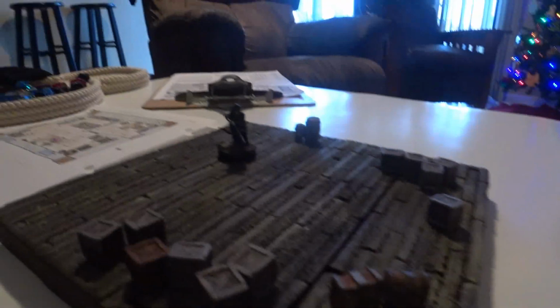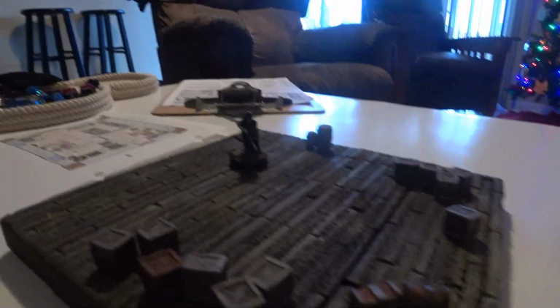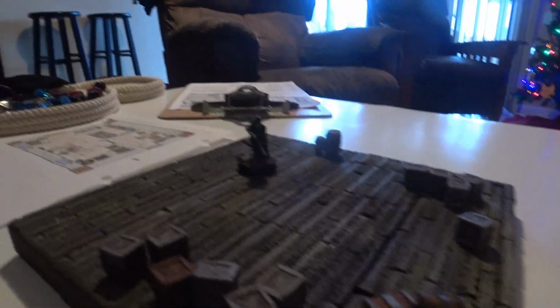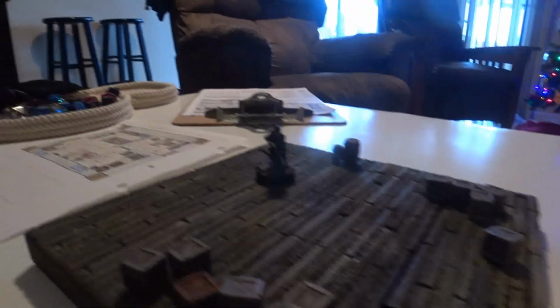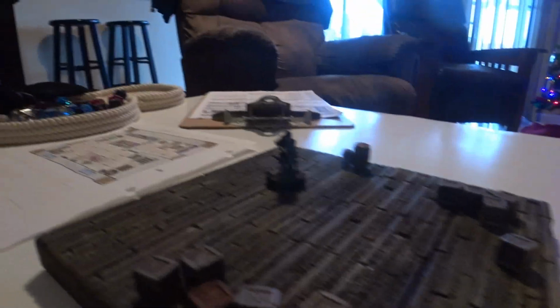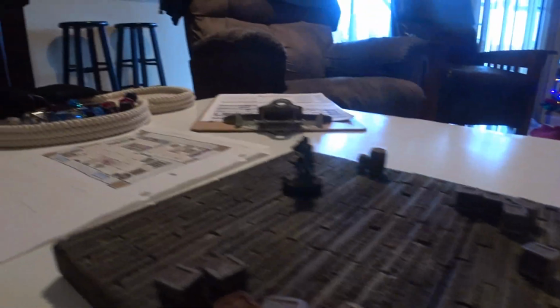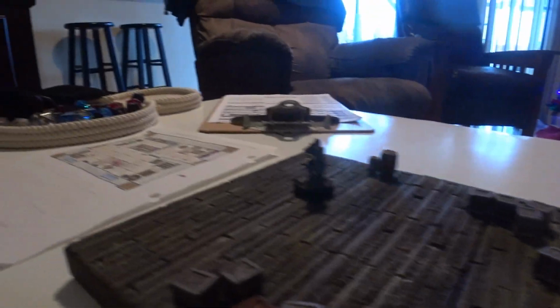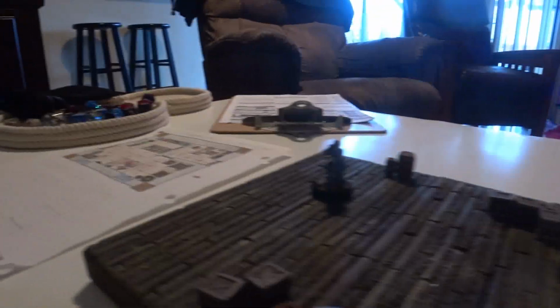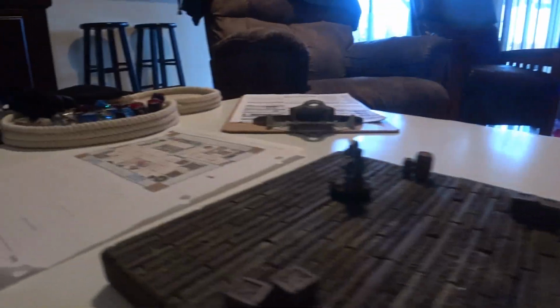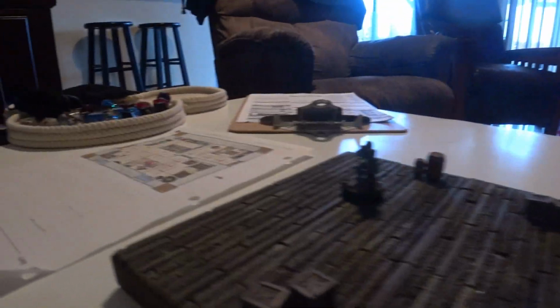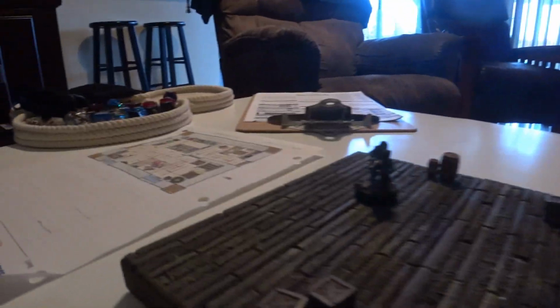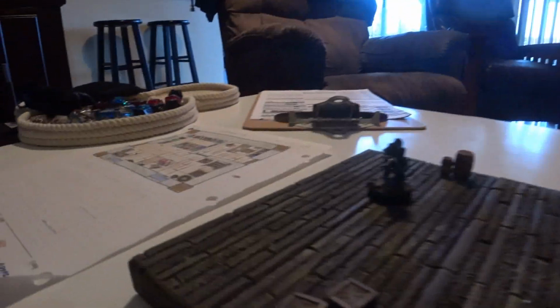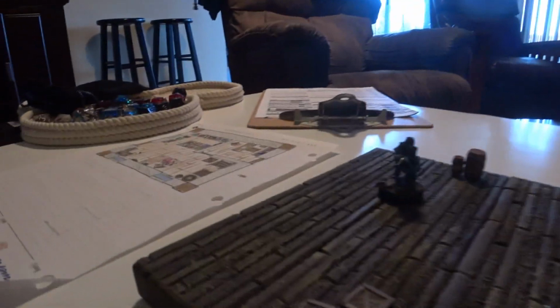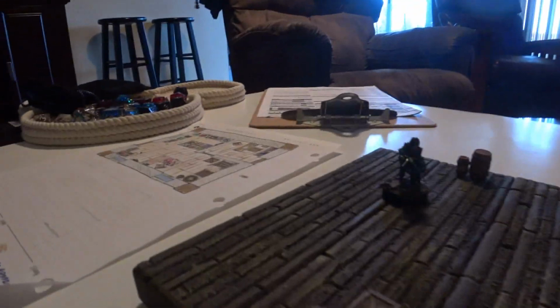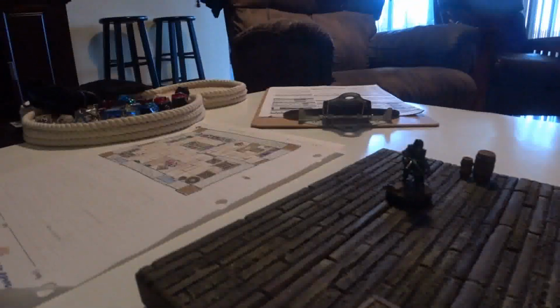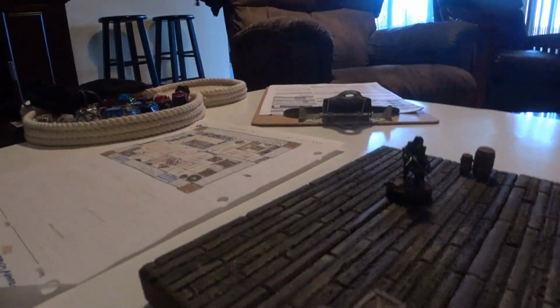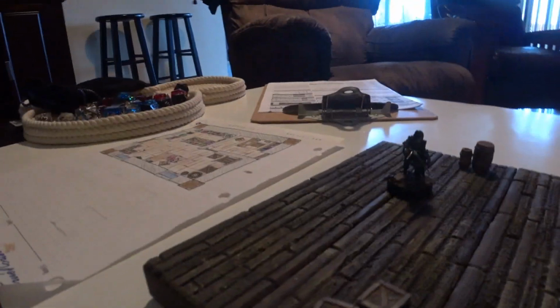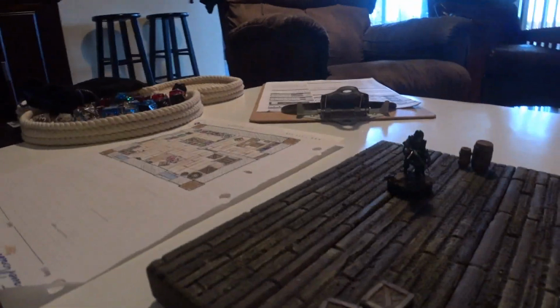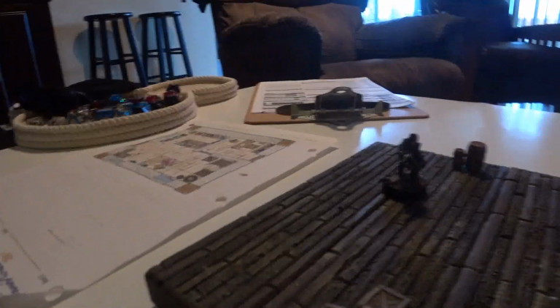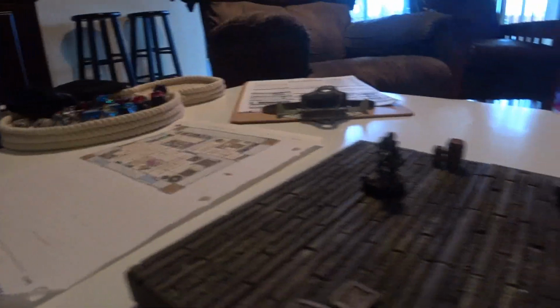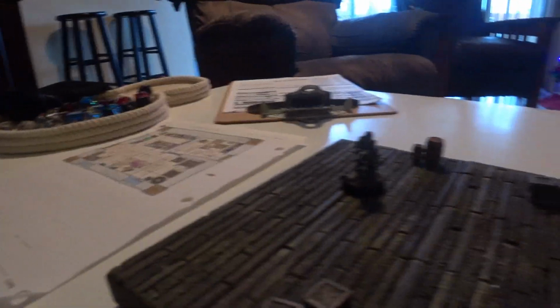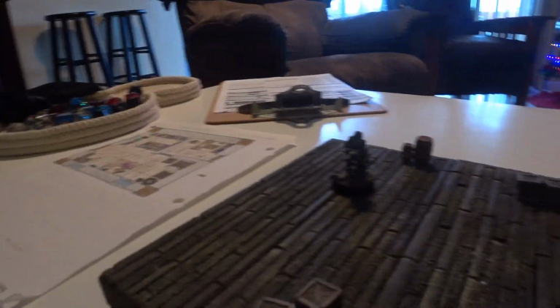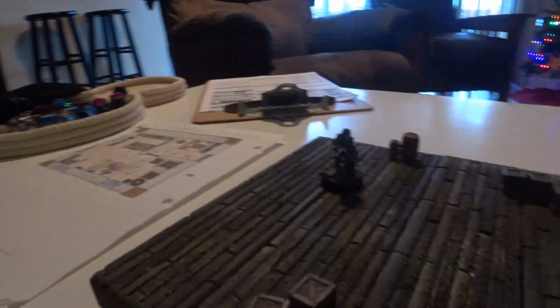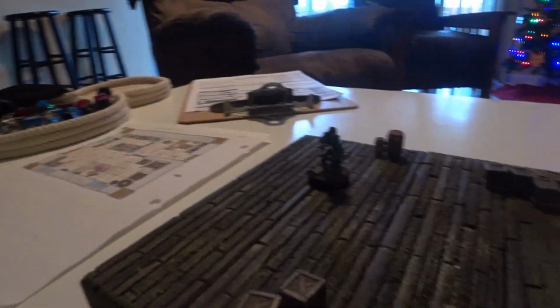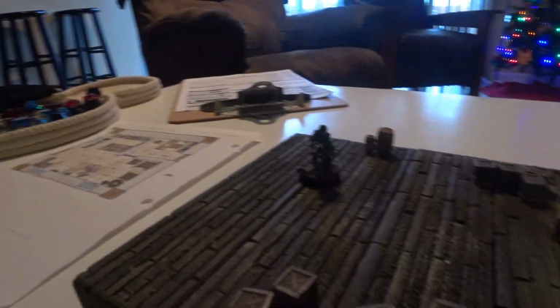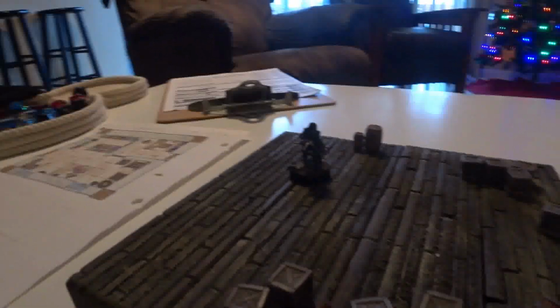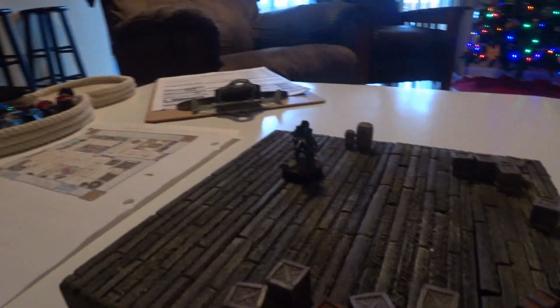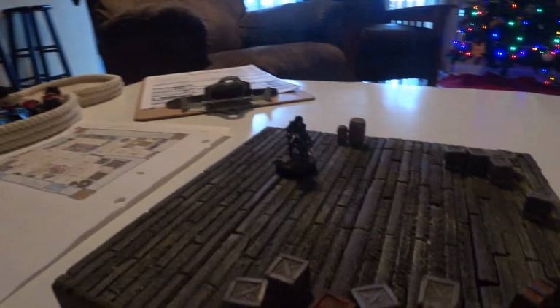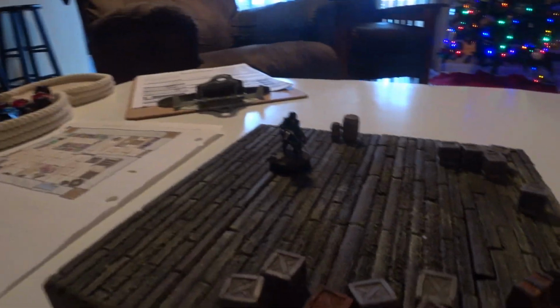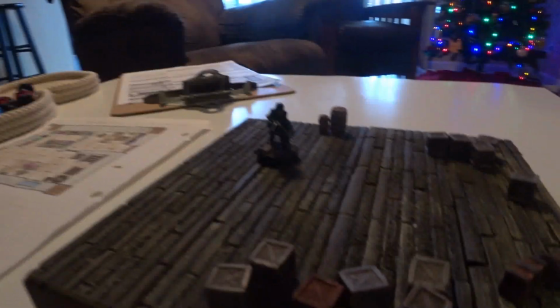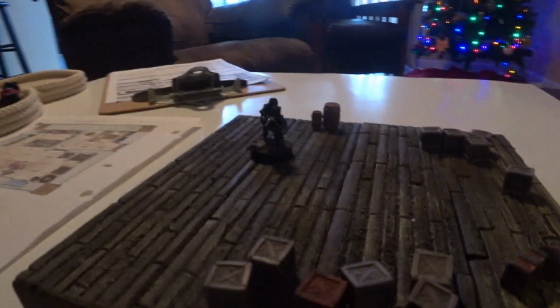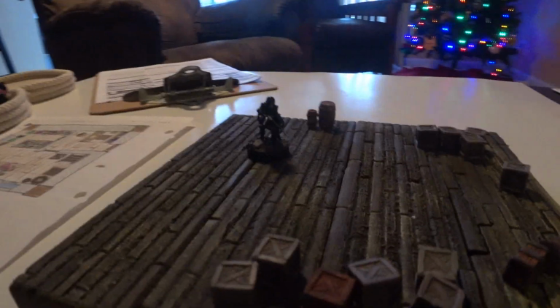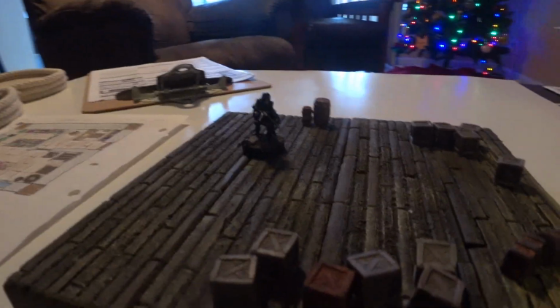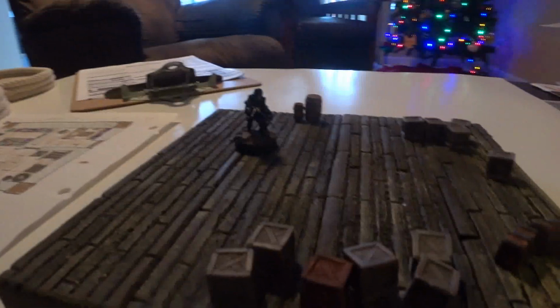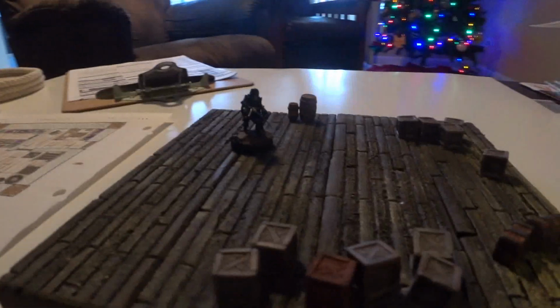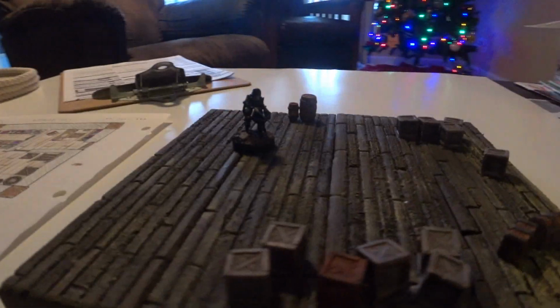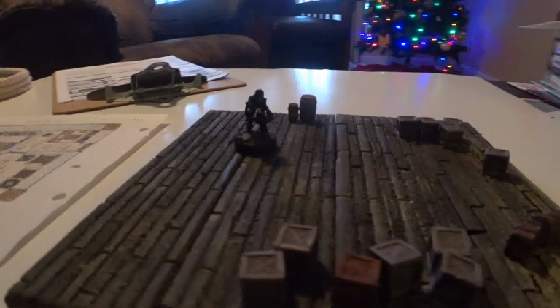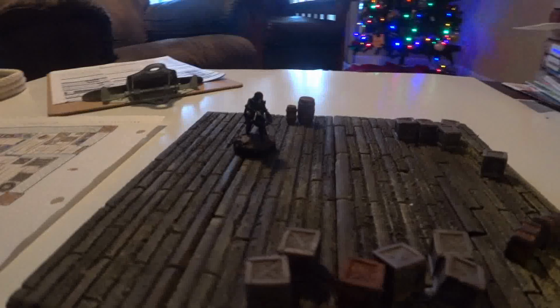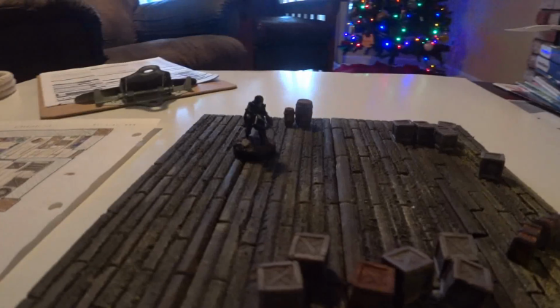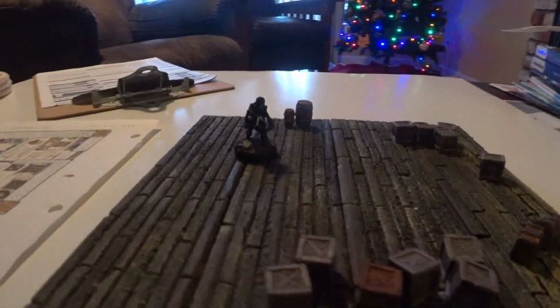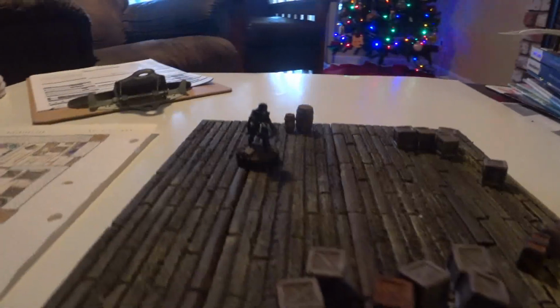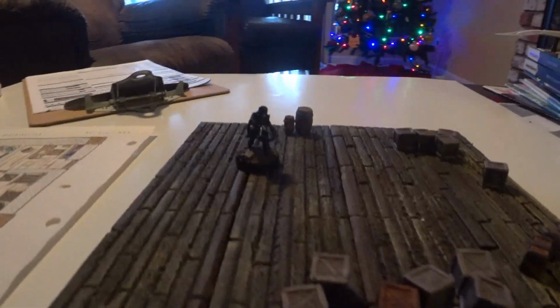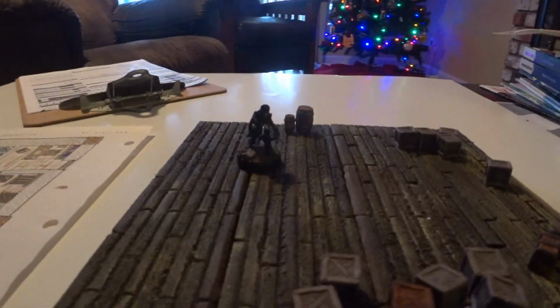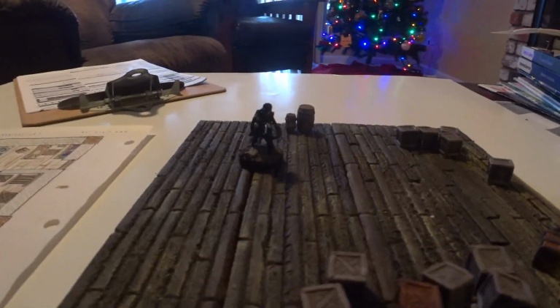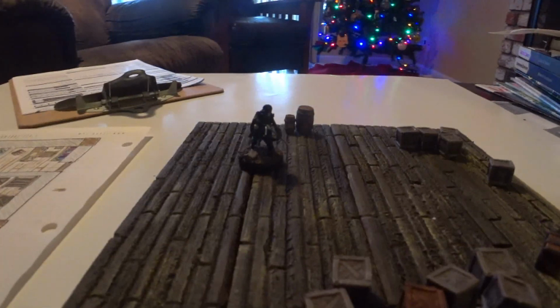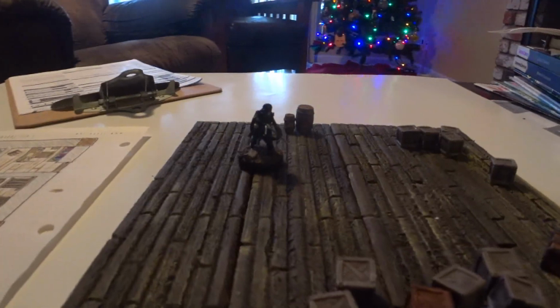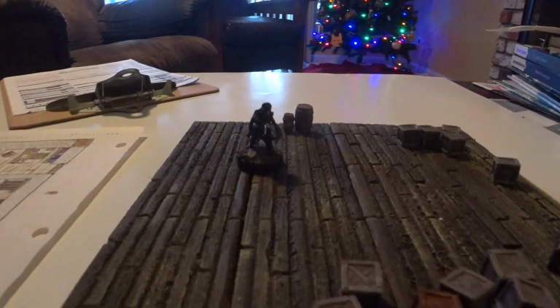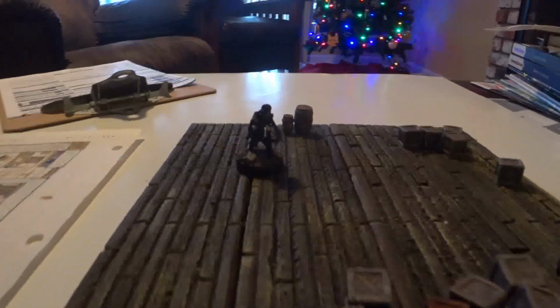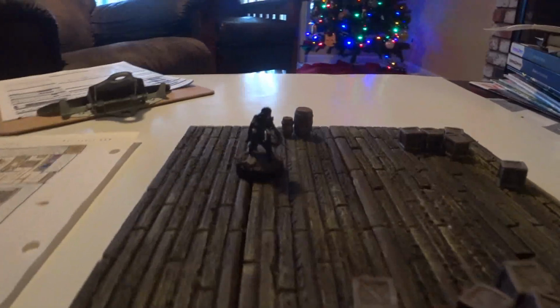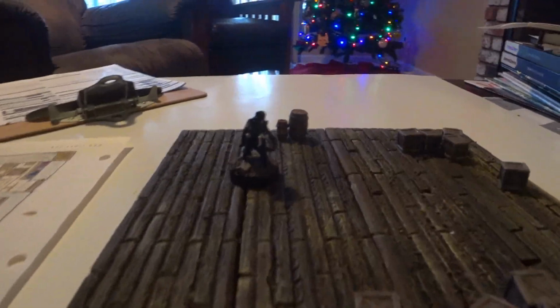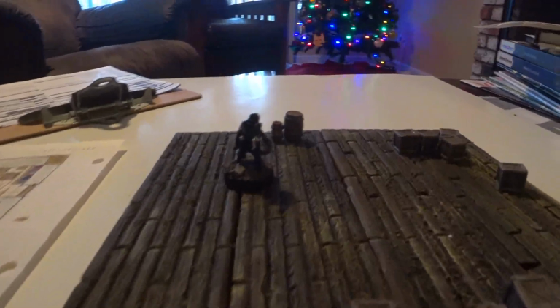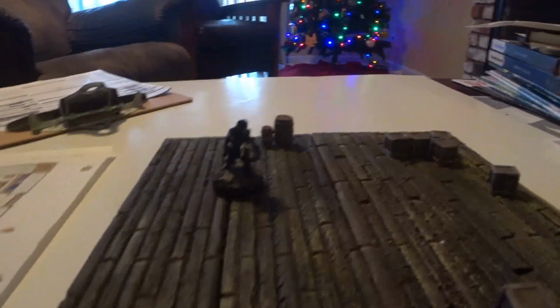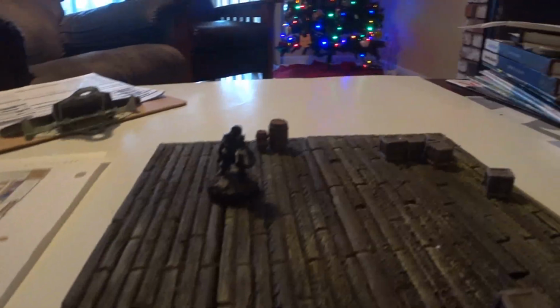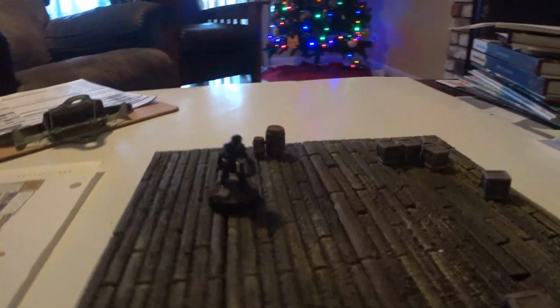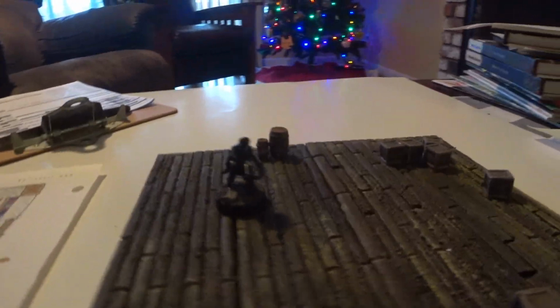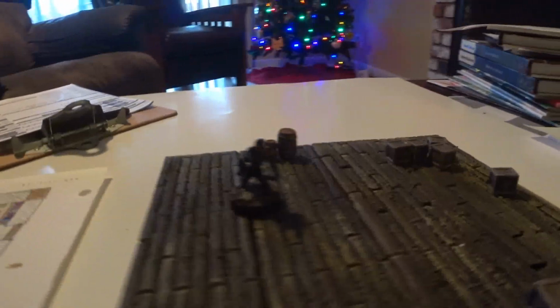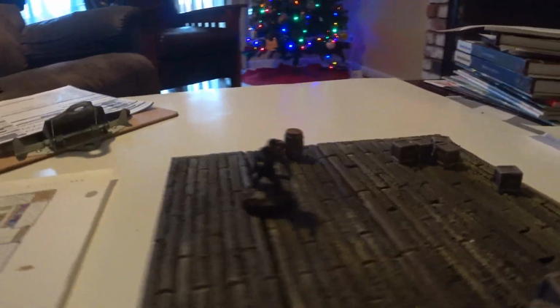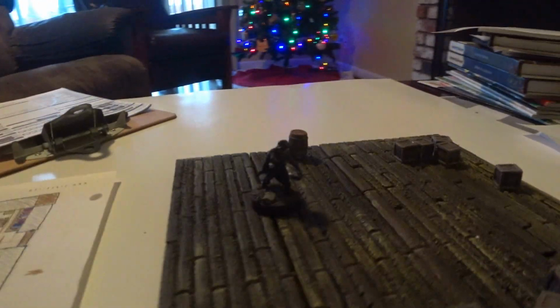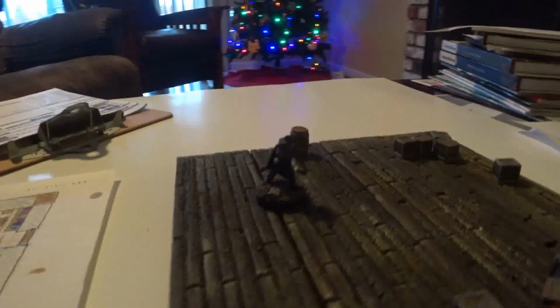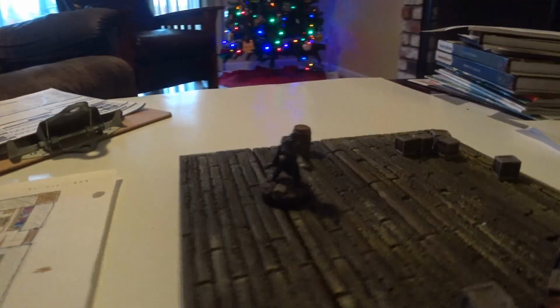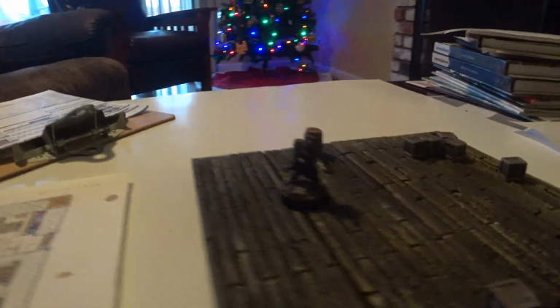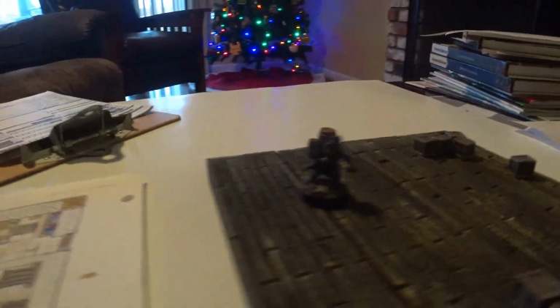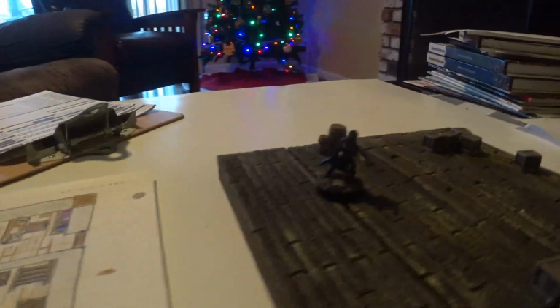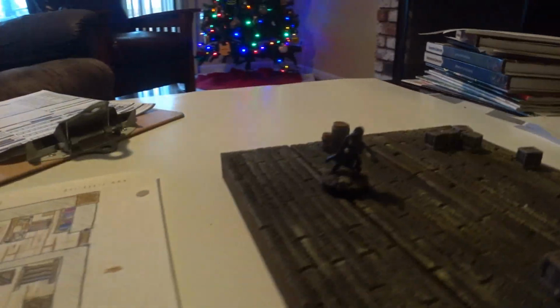After making these modular wood floors, I now needed some accessories to bring life to my building's interiors.